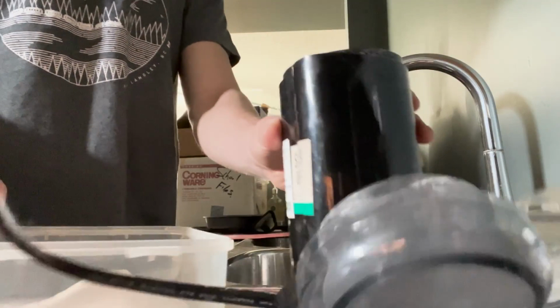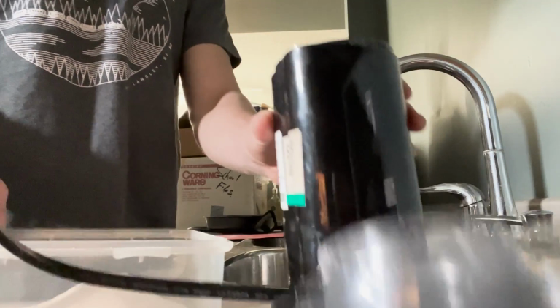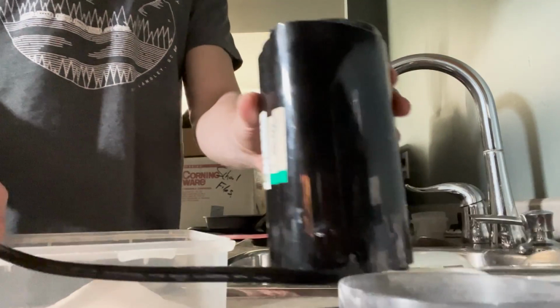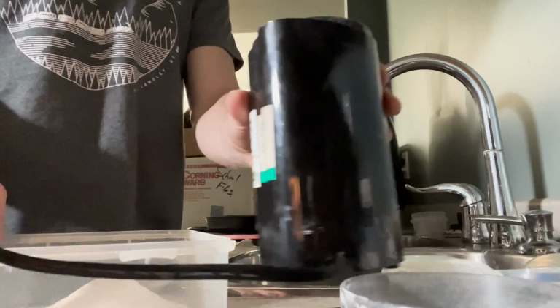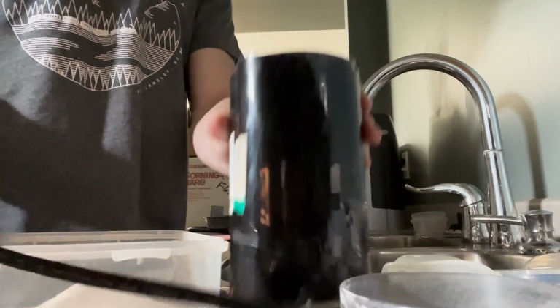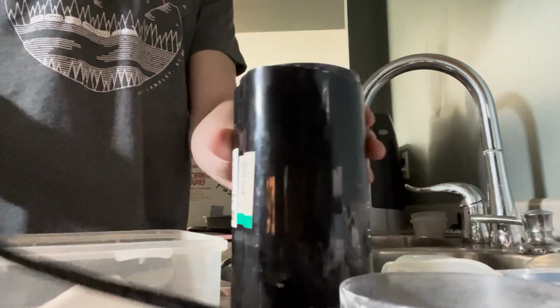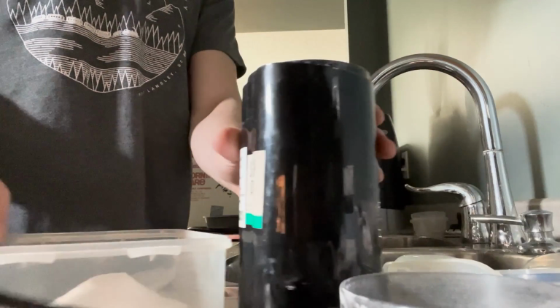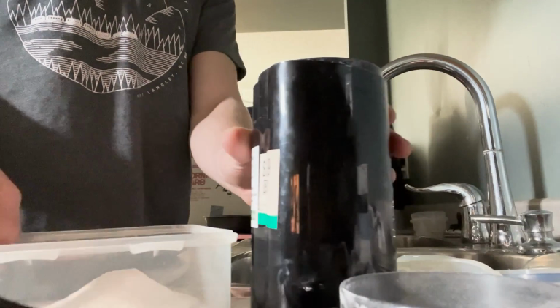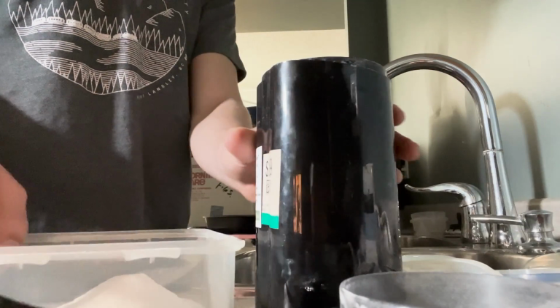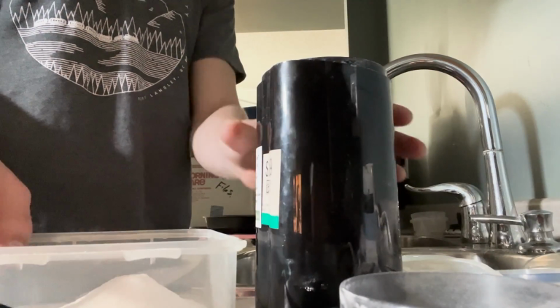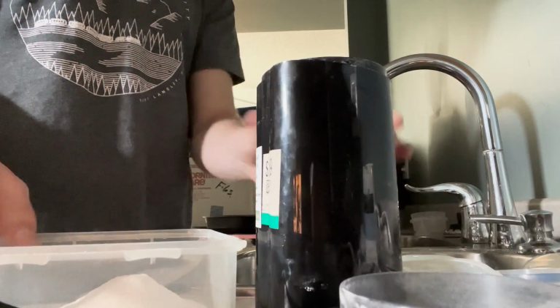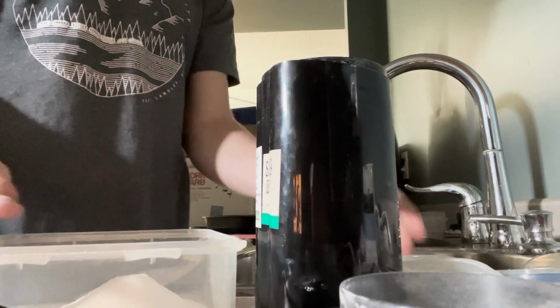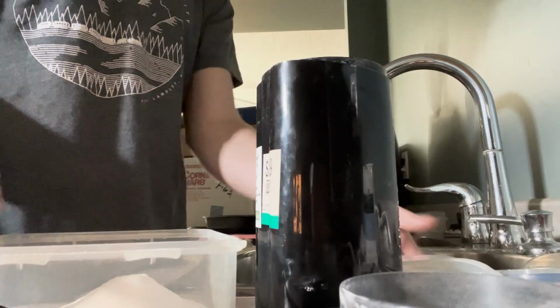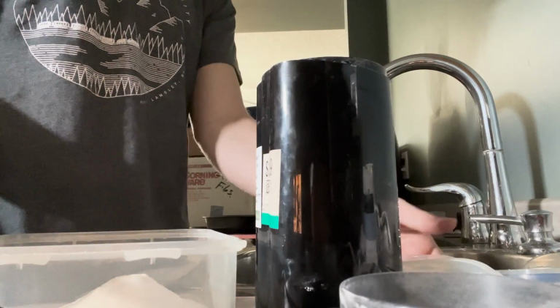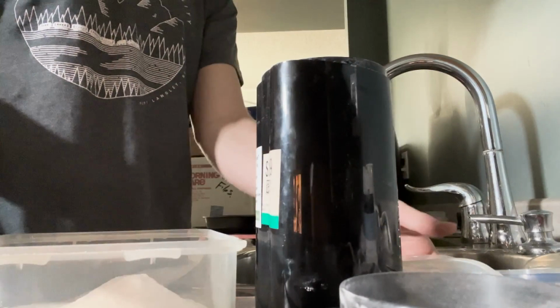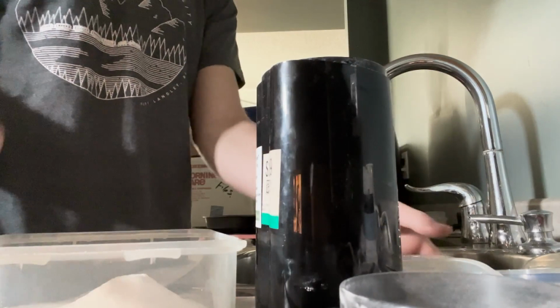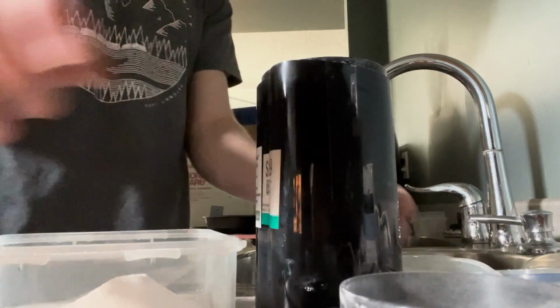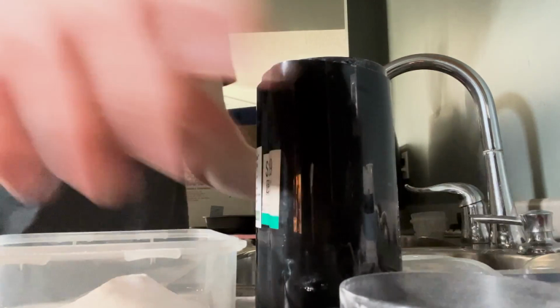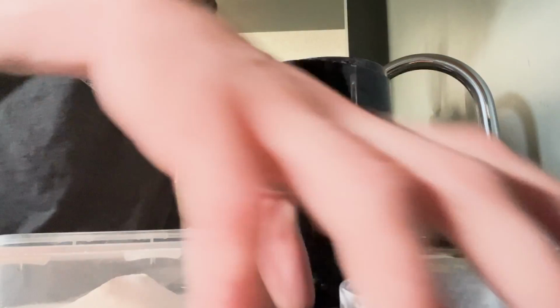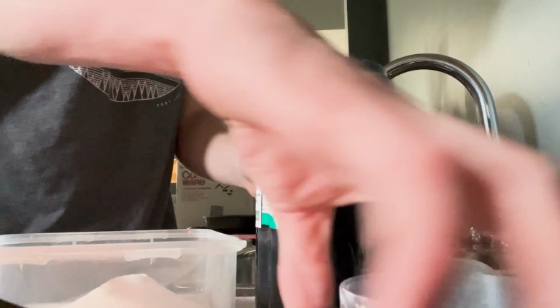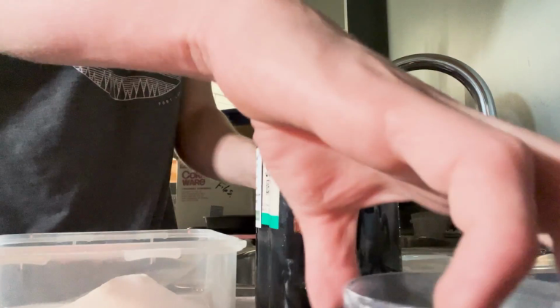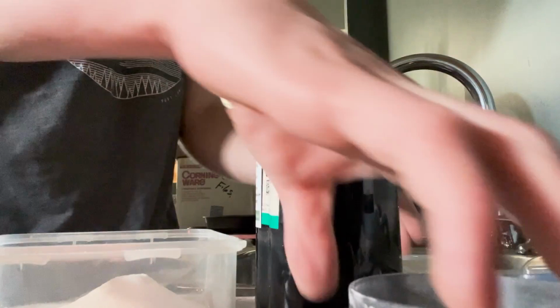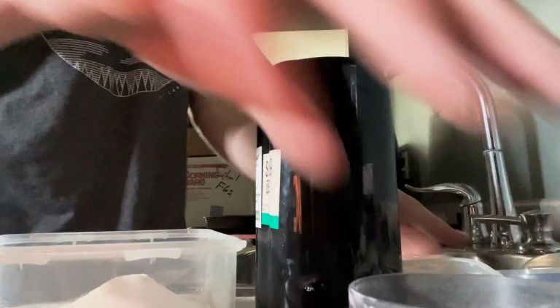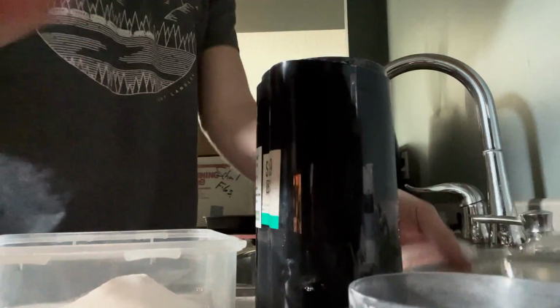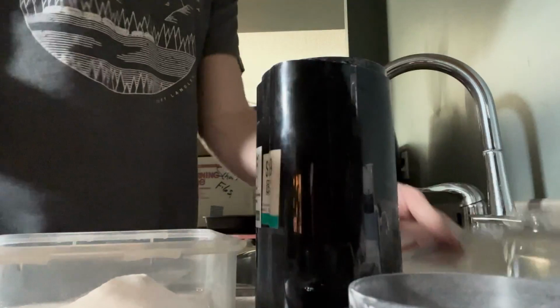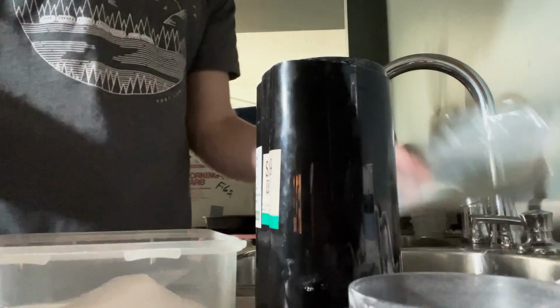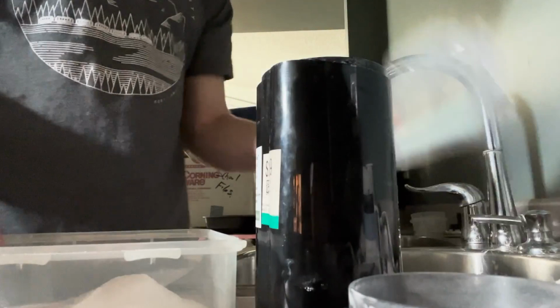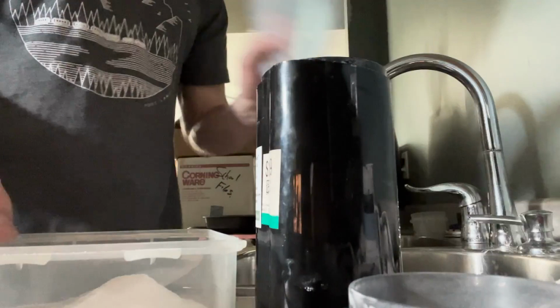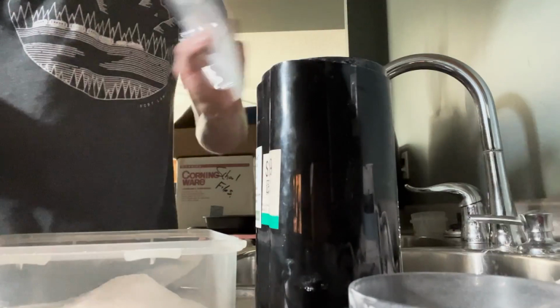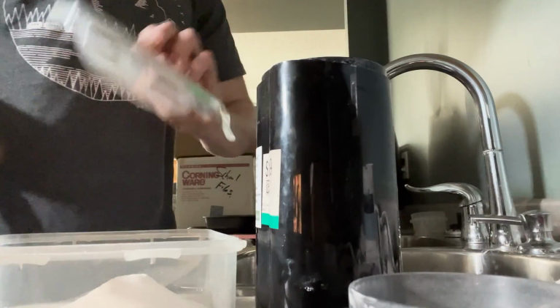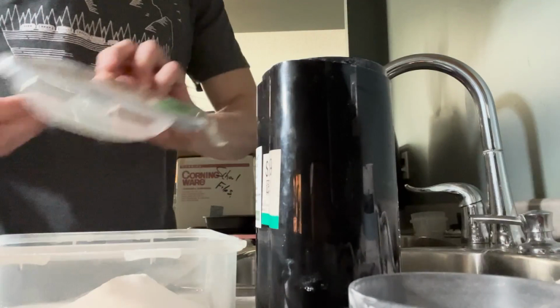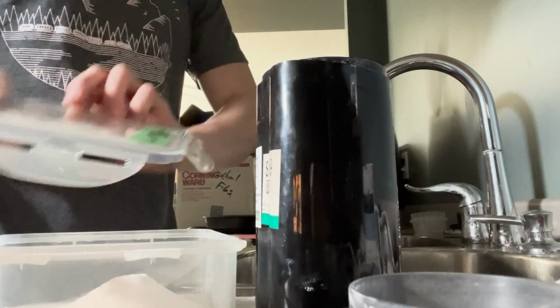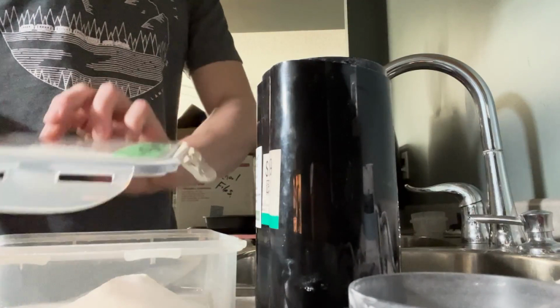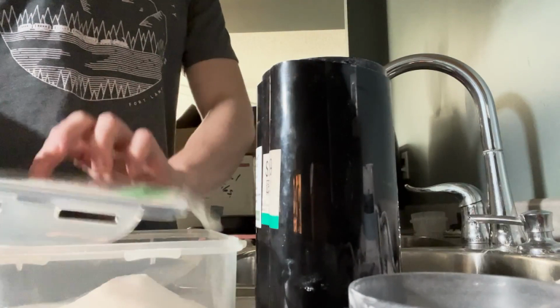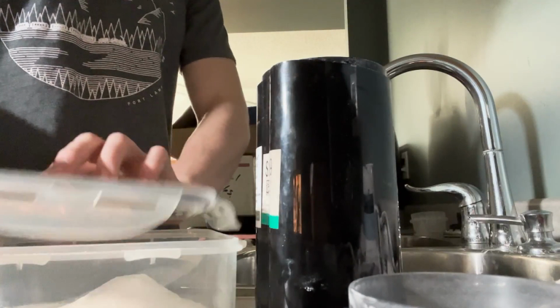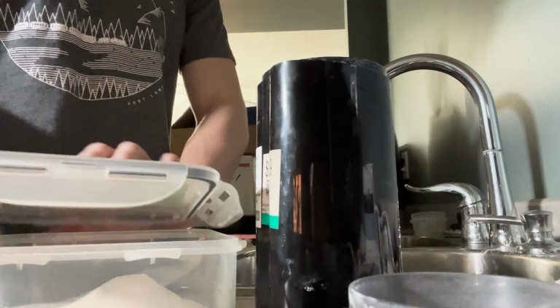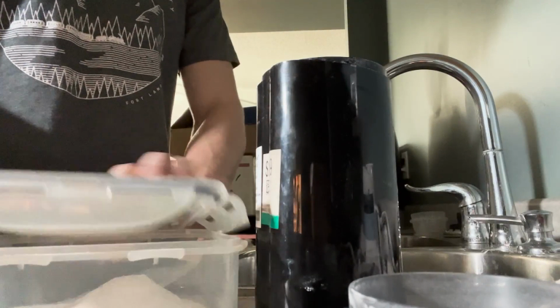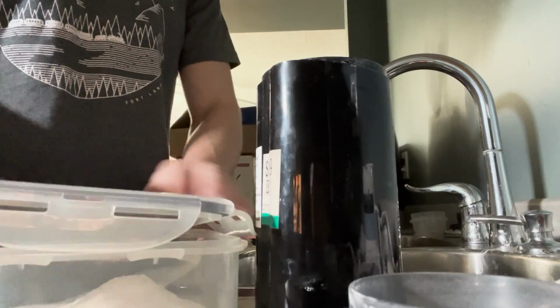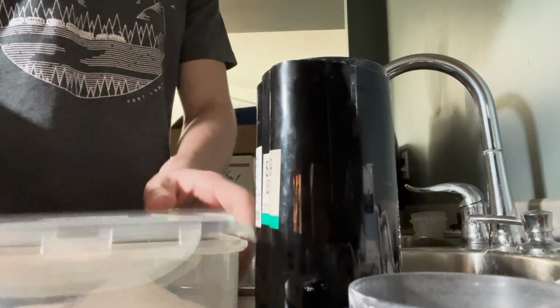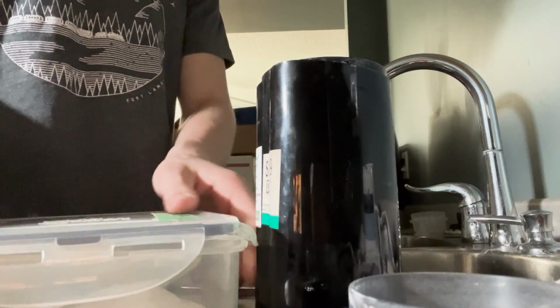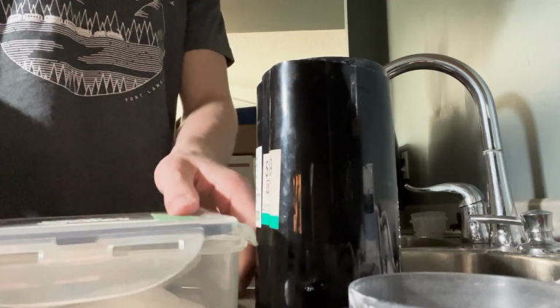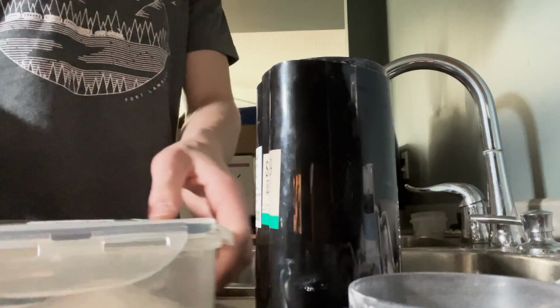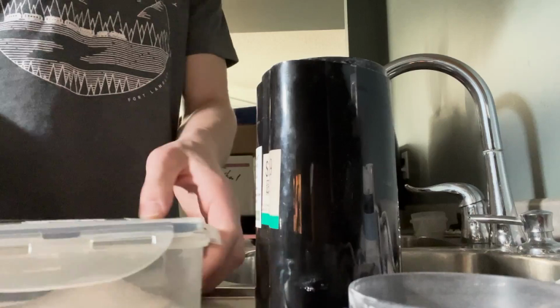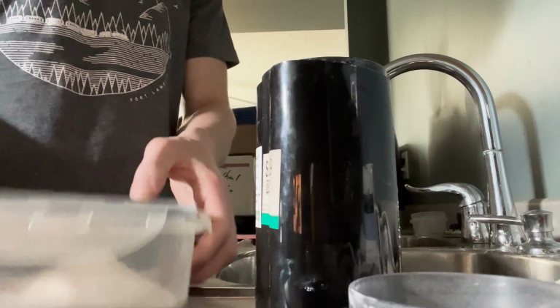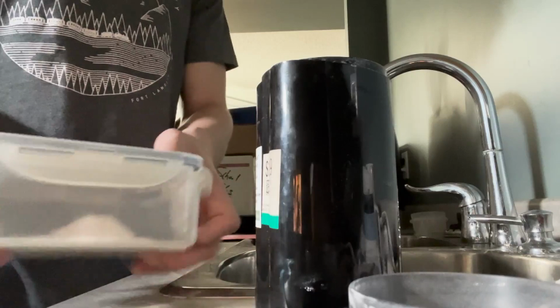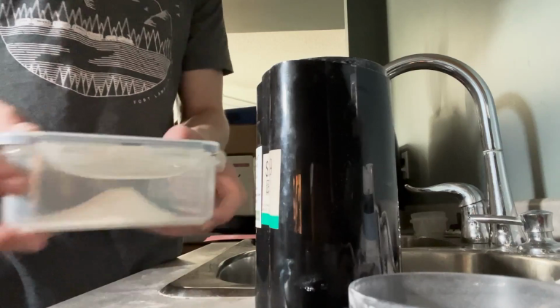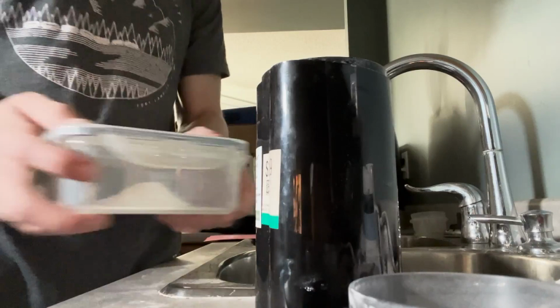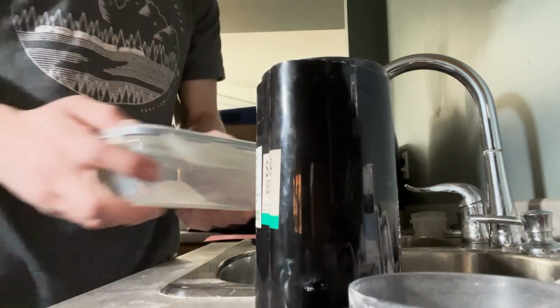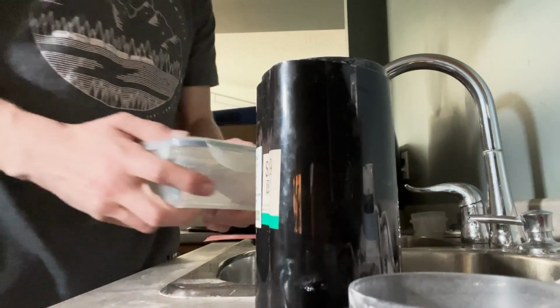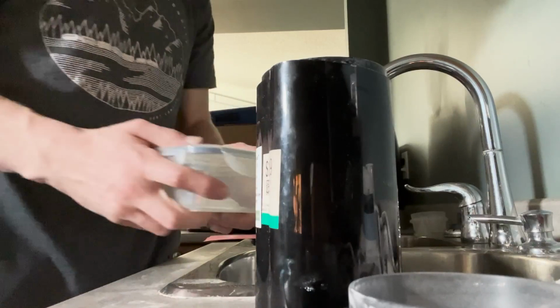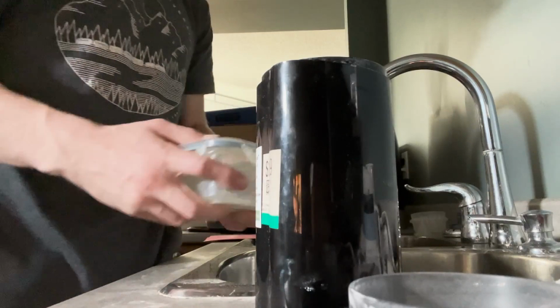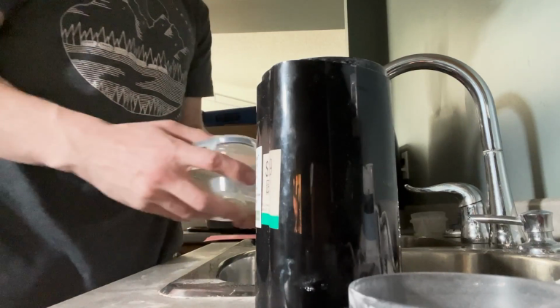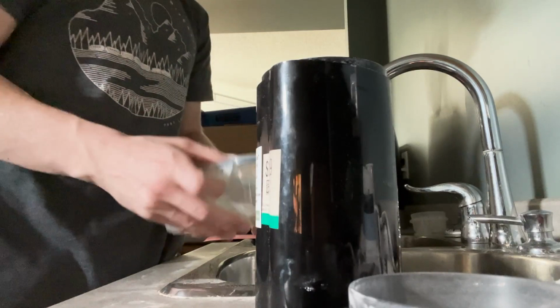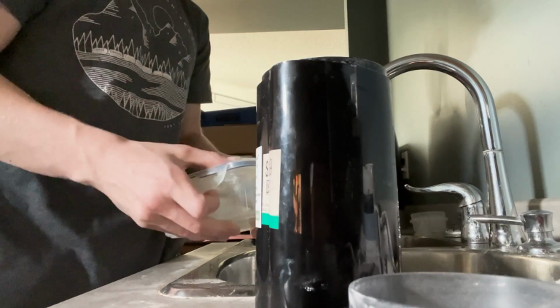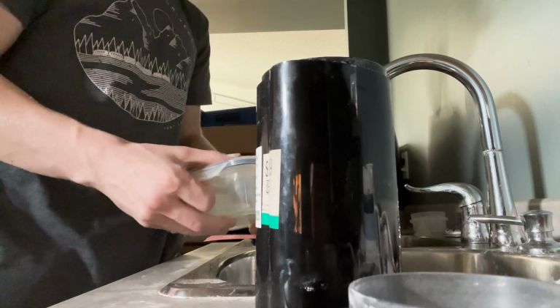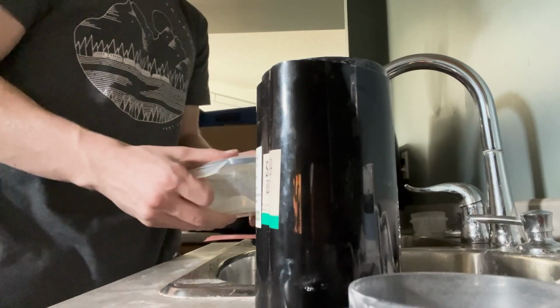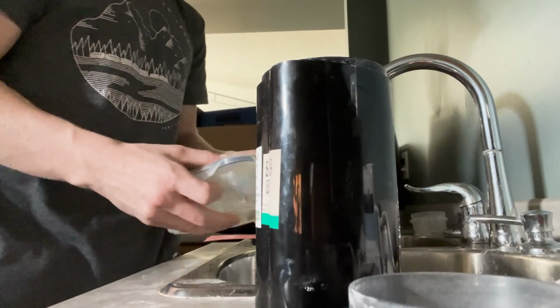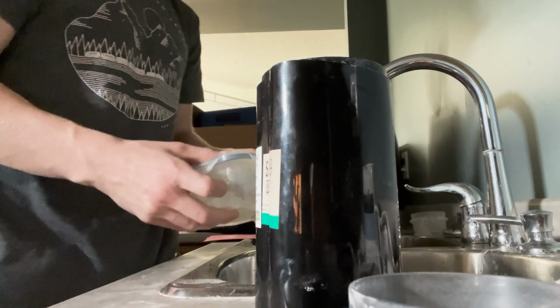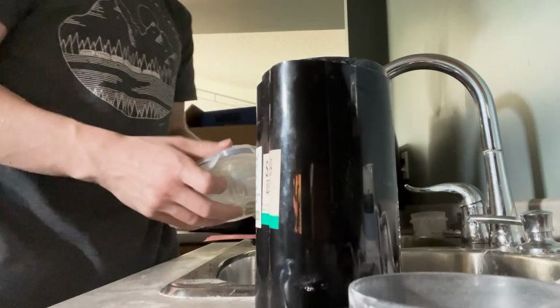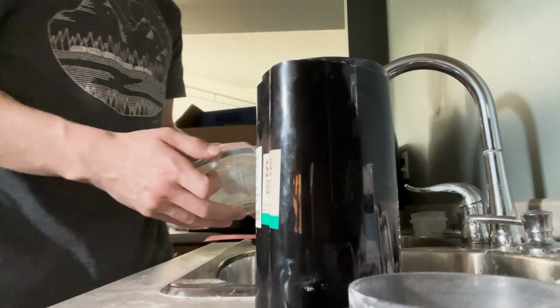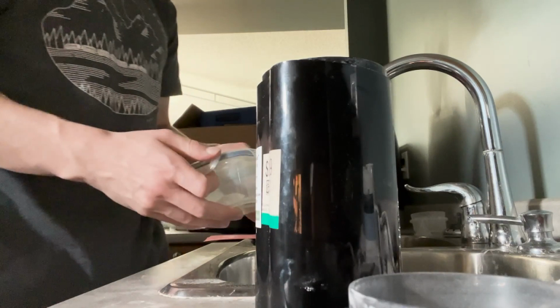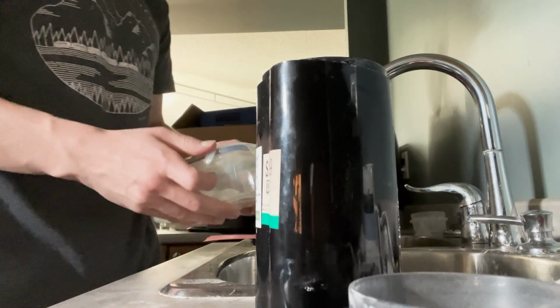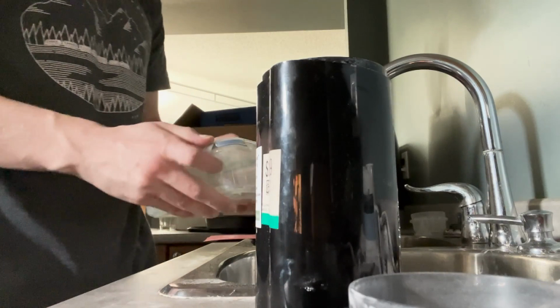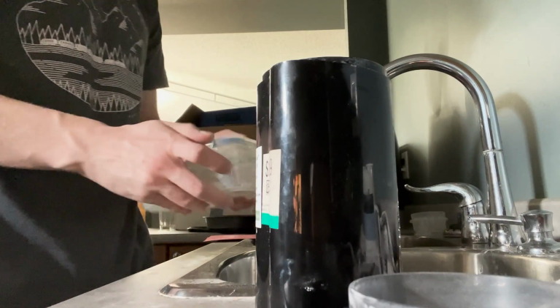Something to note is that I cap it every time I finish the sample, just so that excess moisture that I previously drove off doesn't get back in.